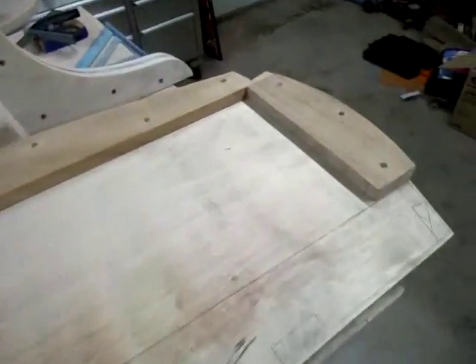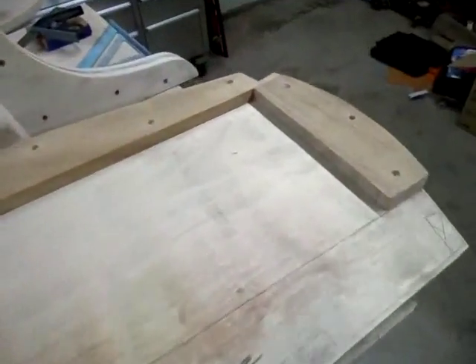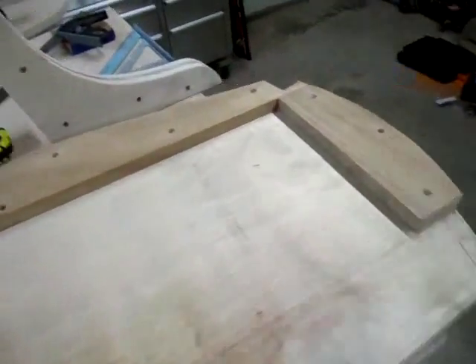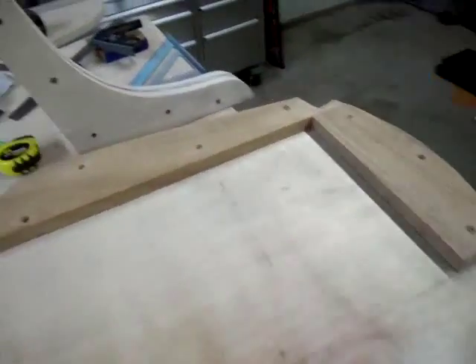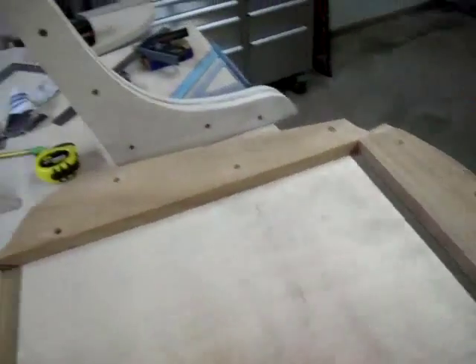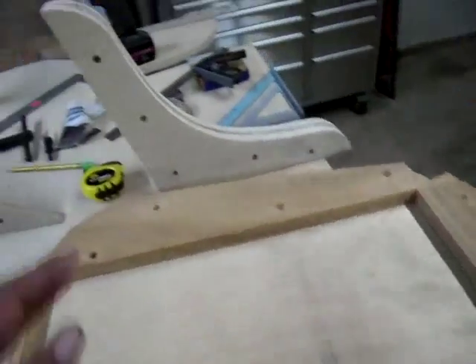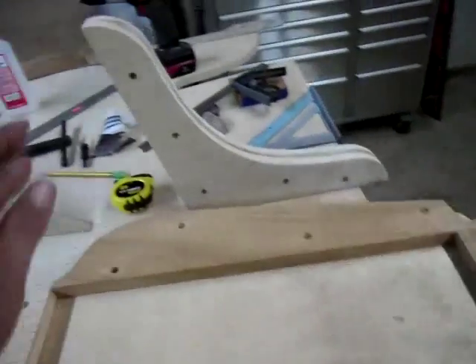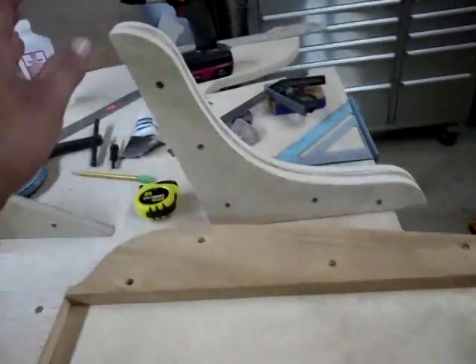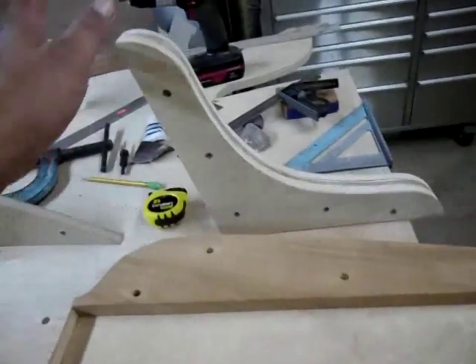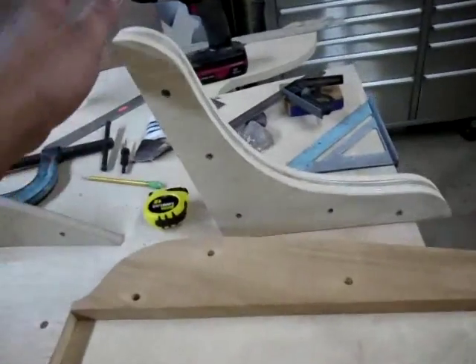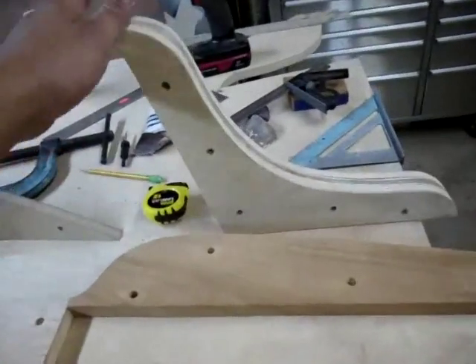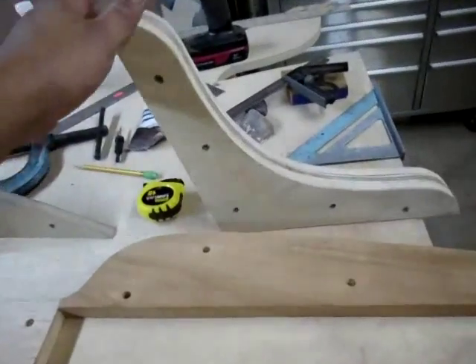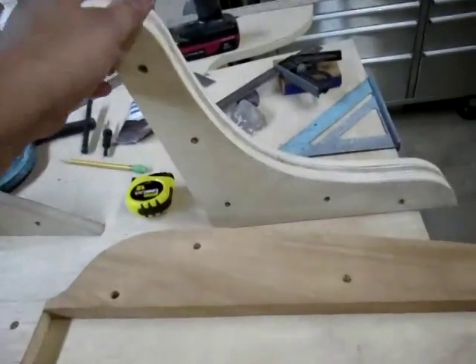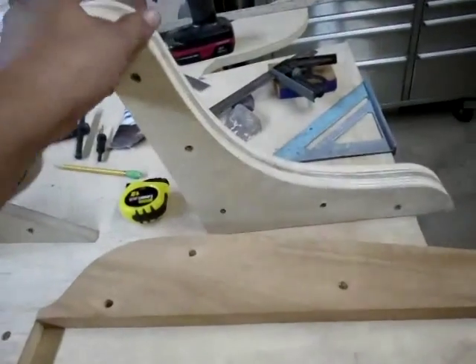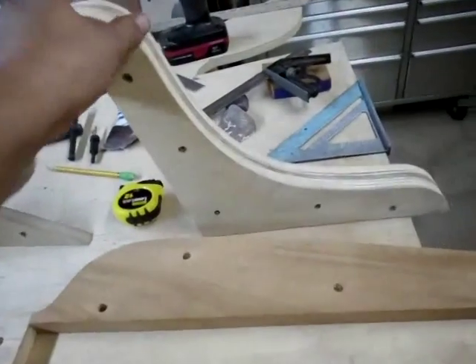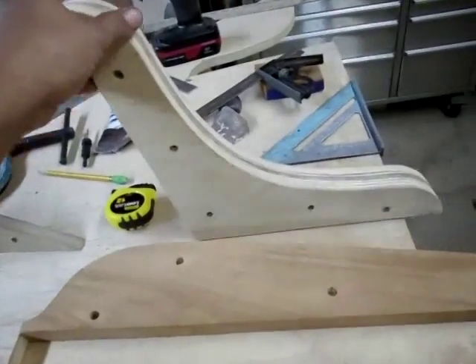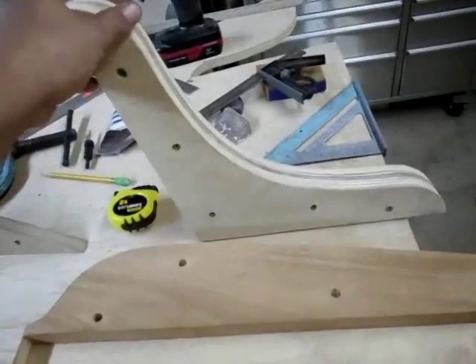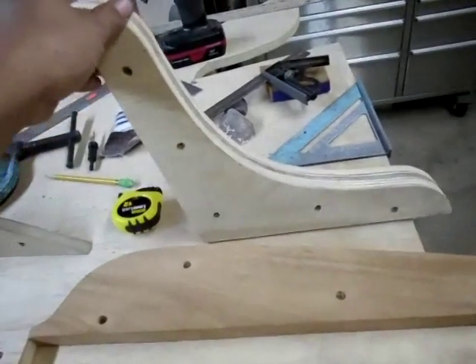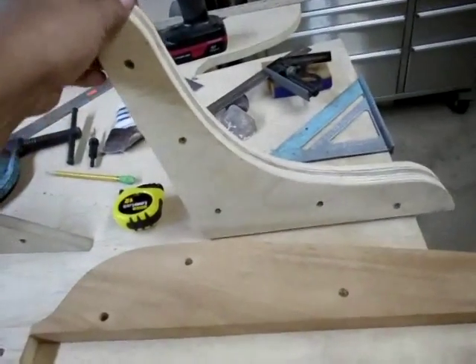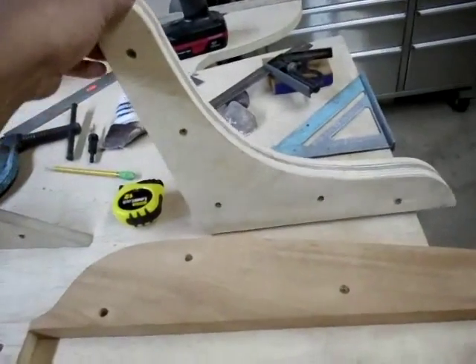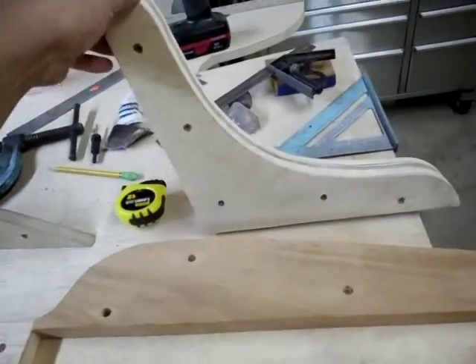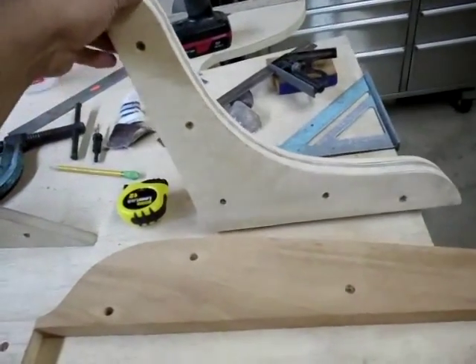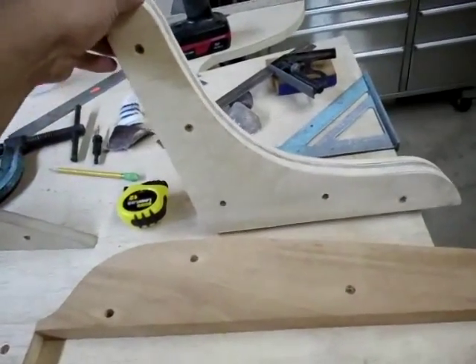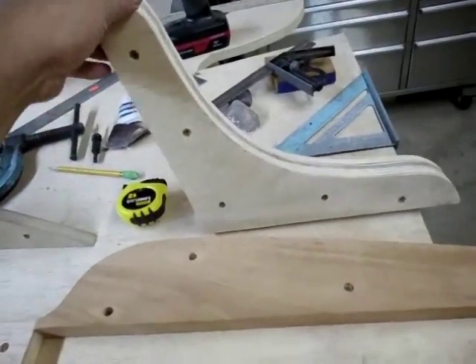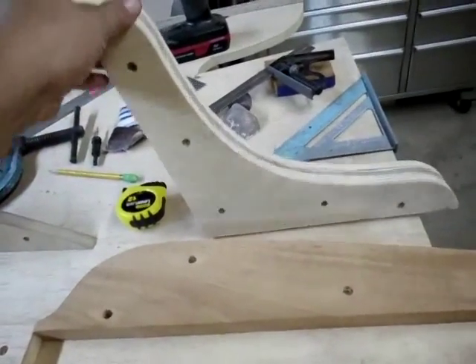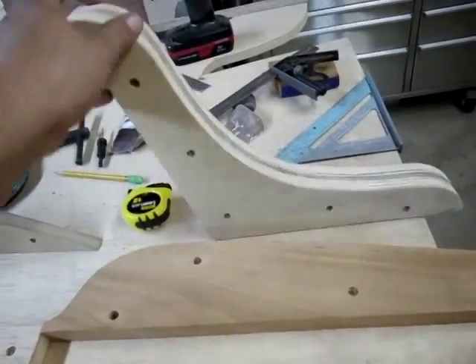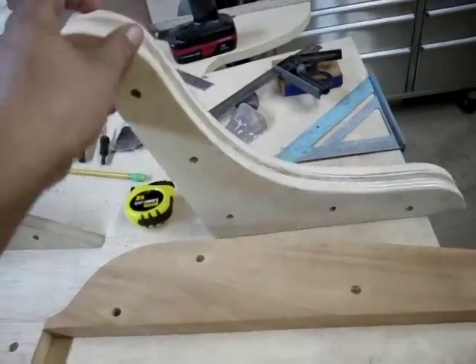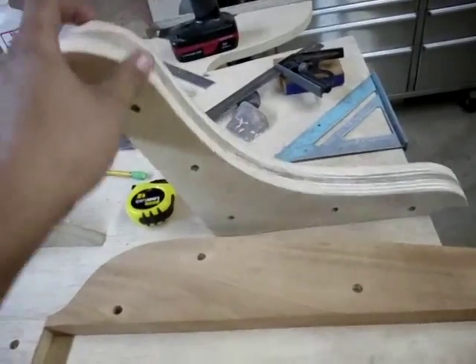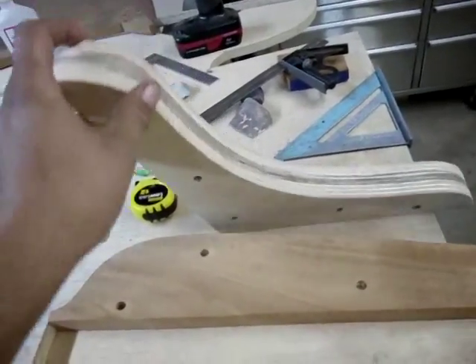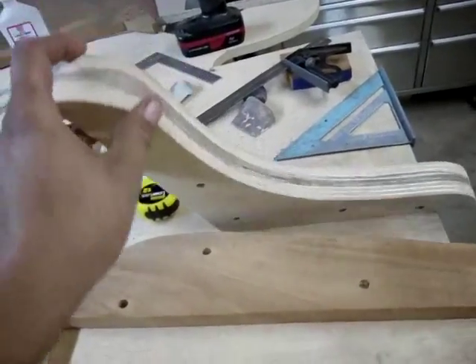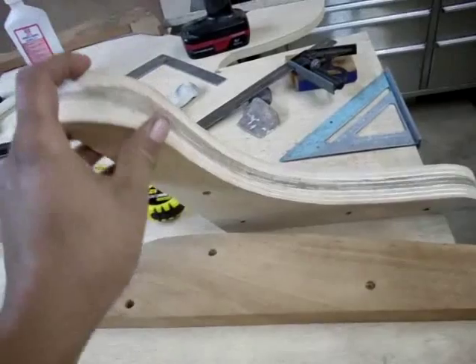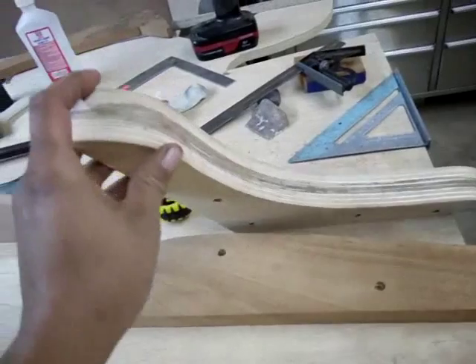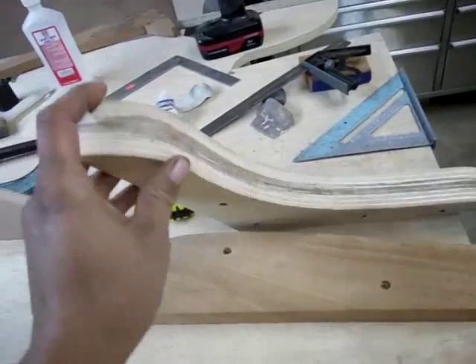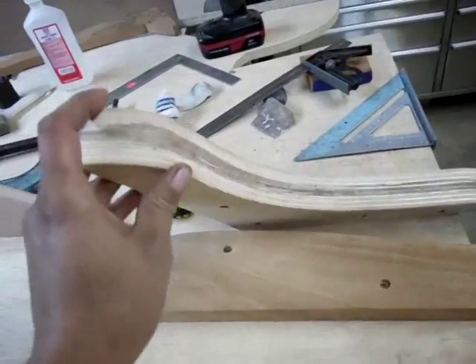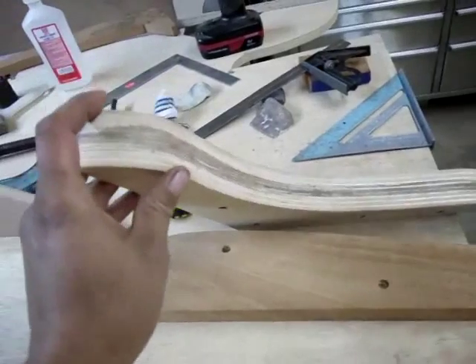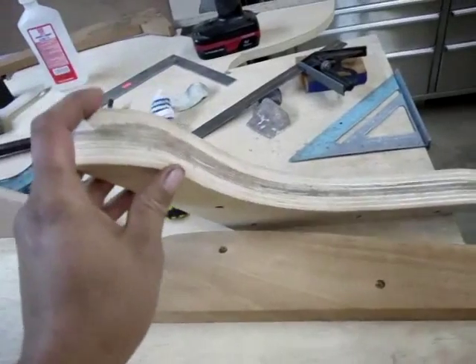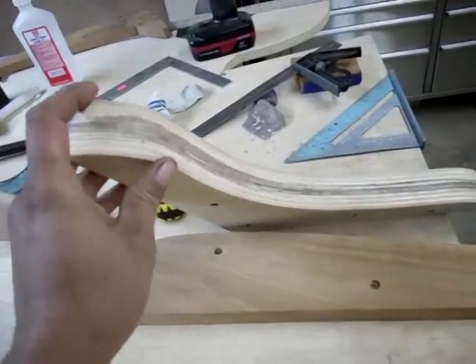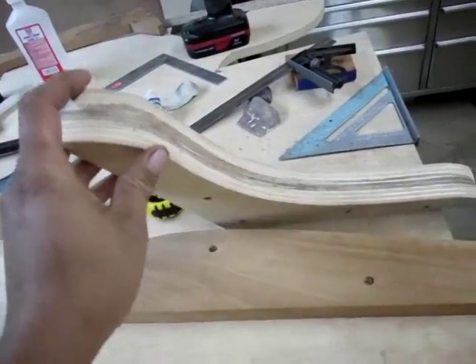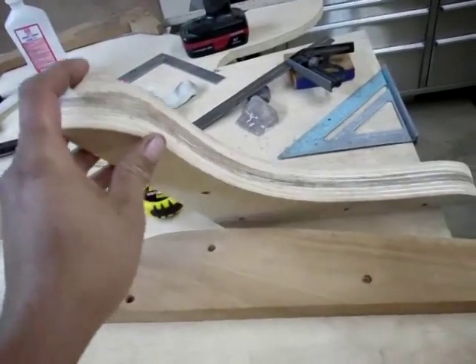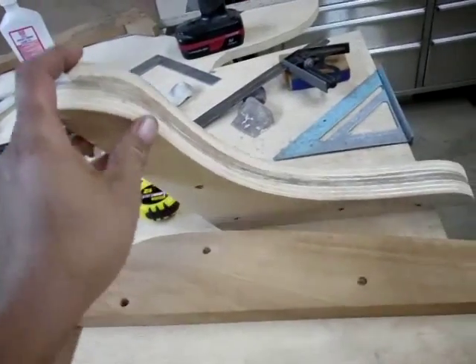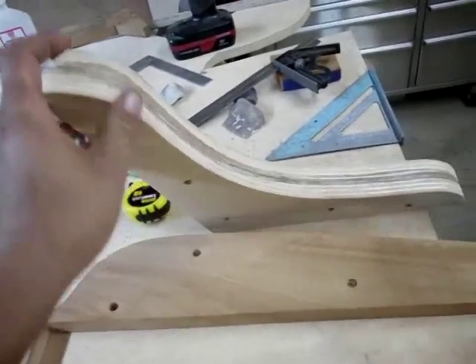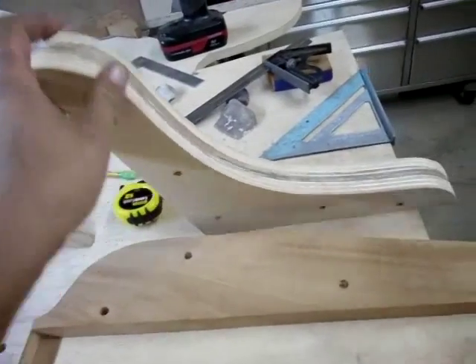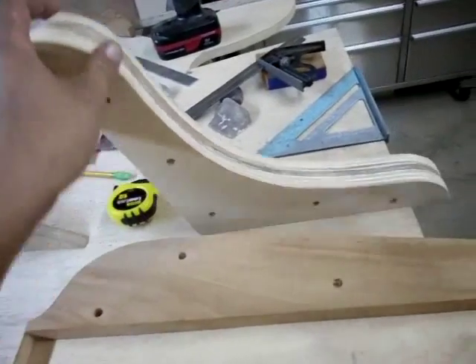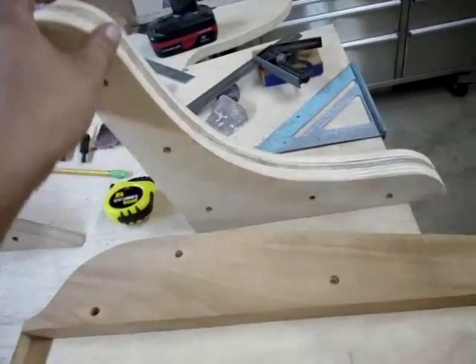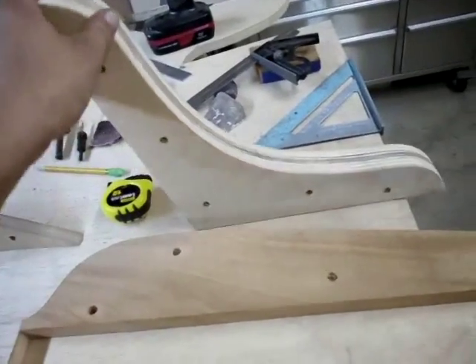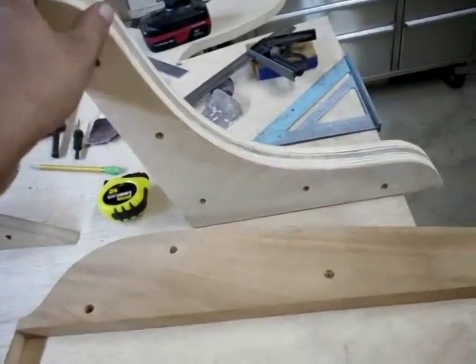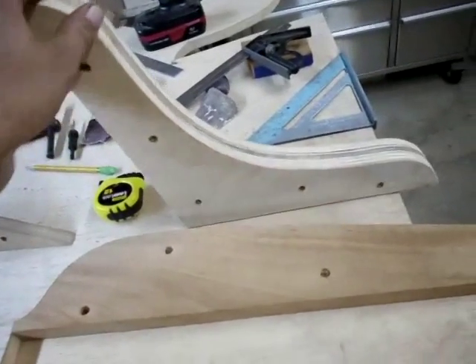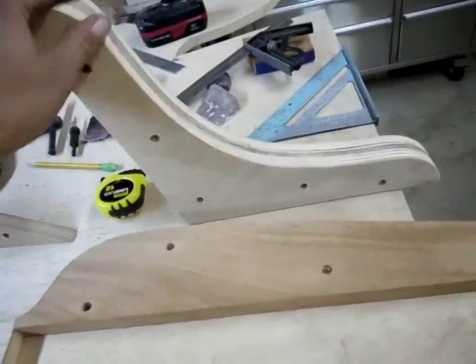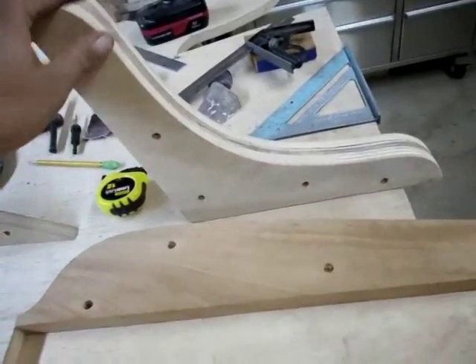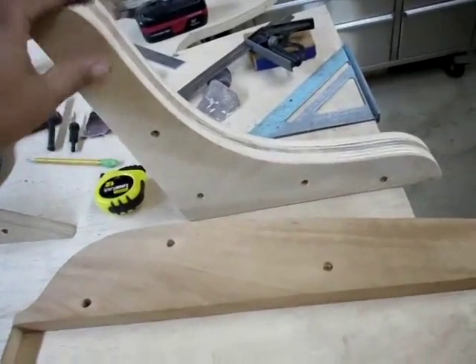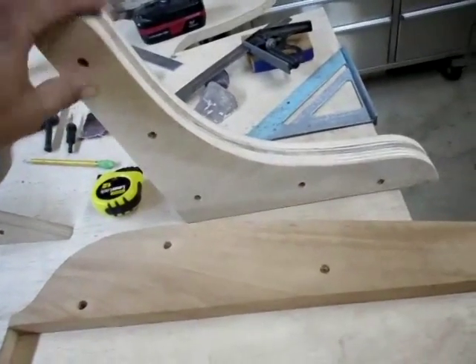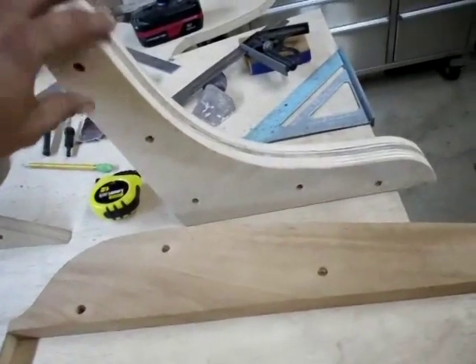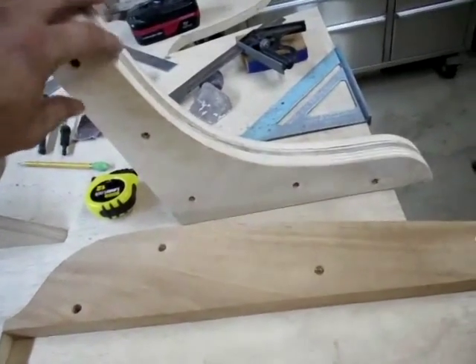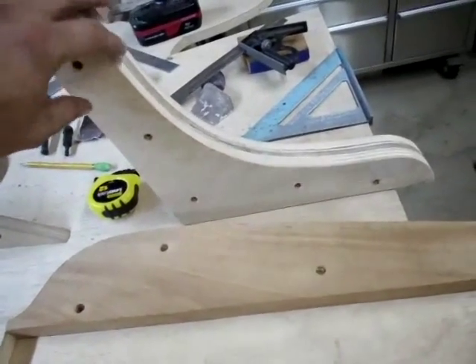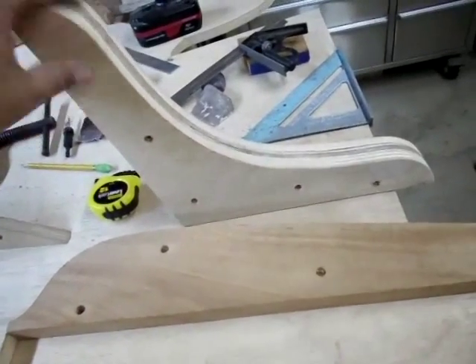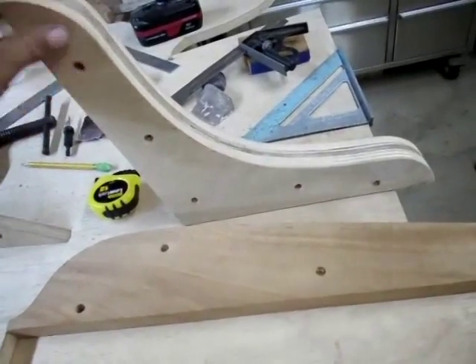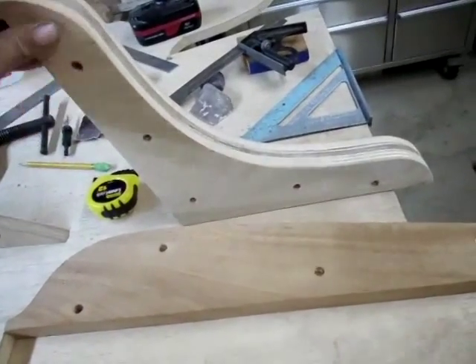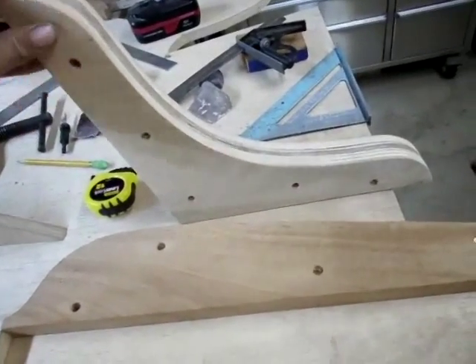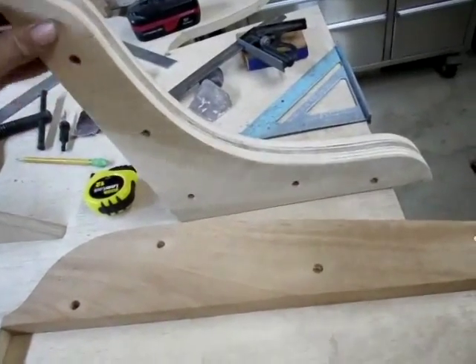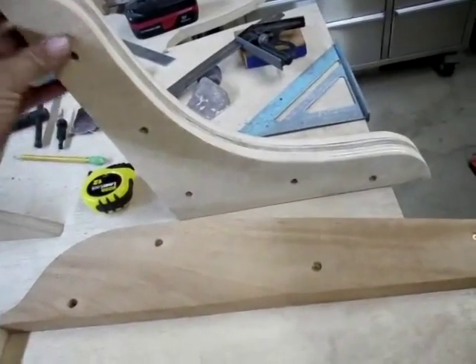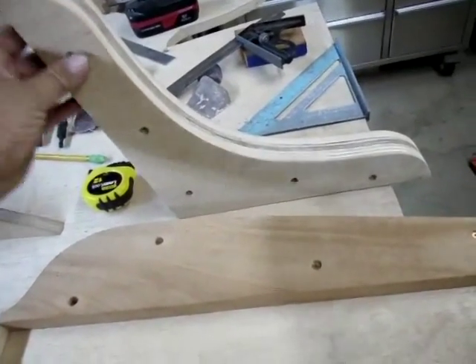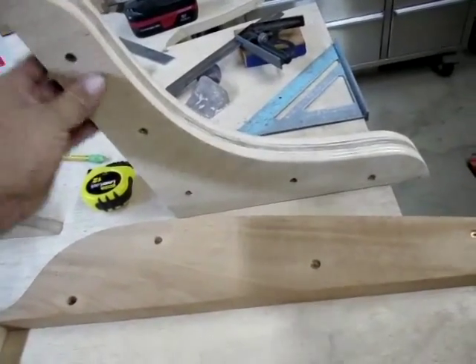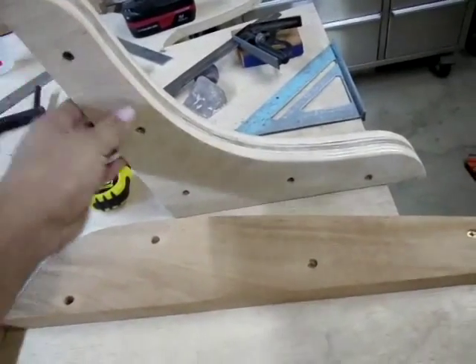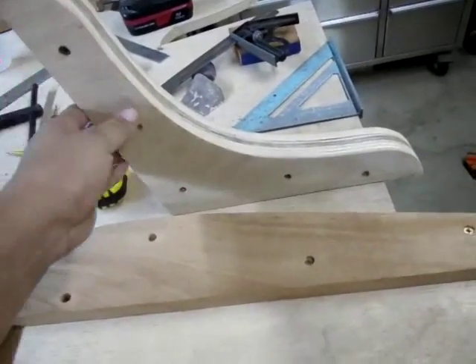Same with the transom knee. I disassembled it — you can see the epoxy line running down the center. Epoxied it and reassembled it.